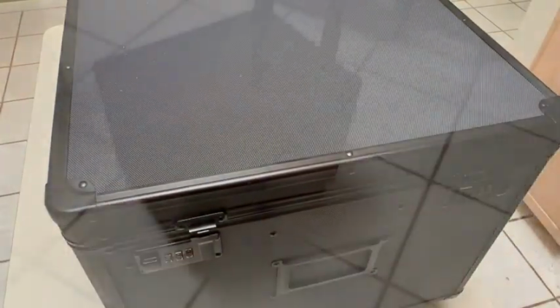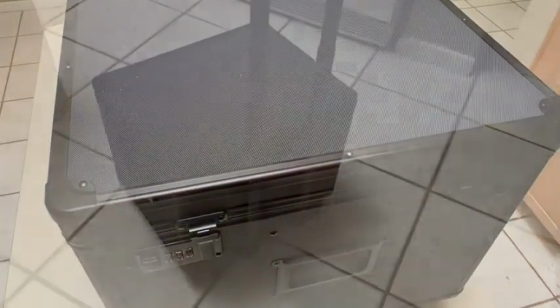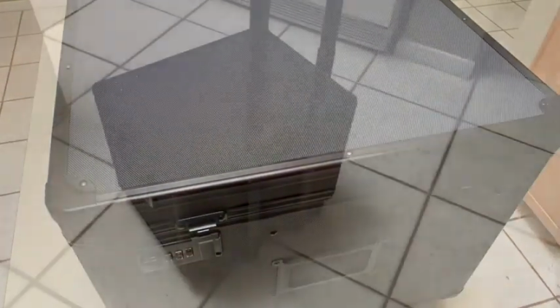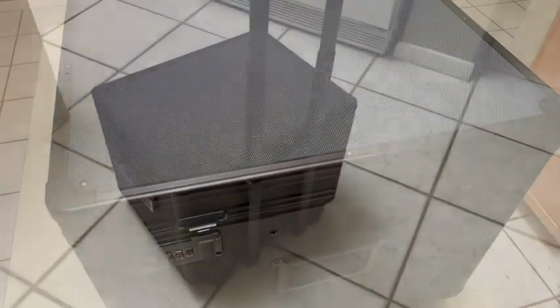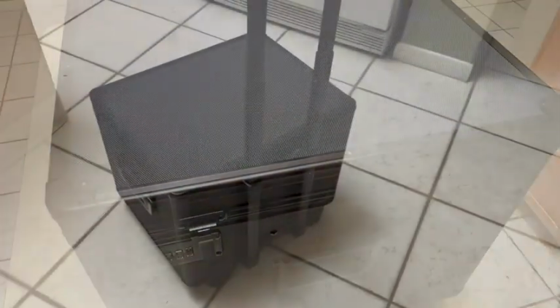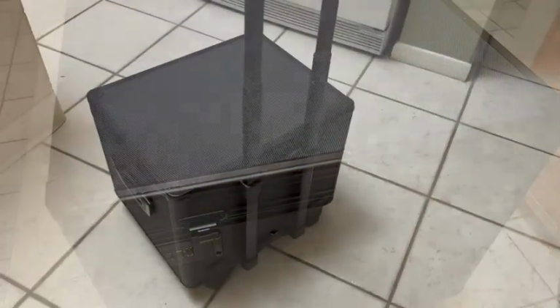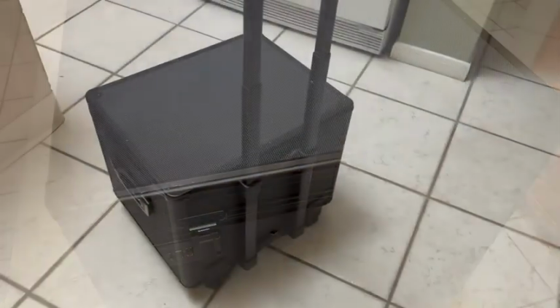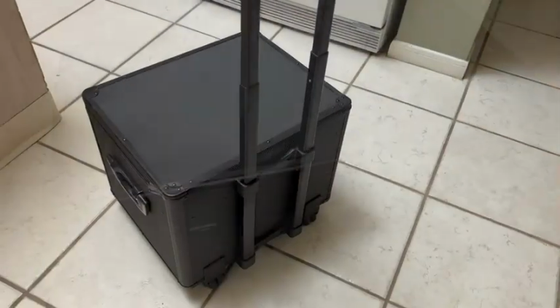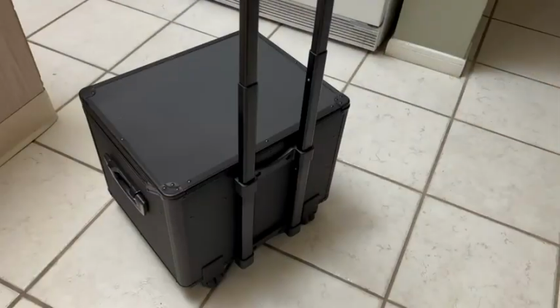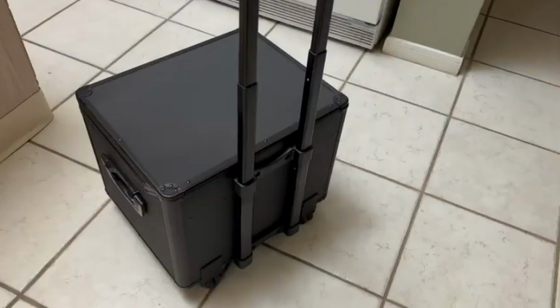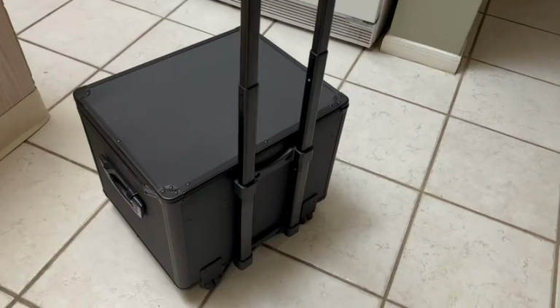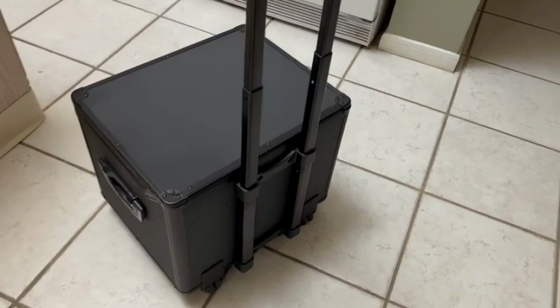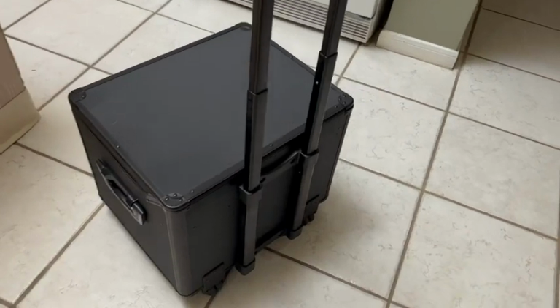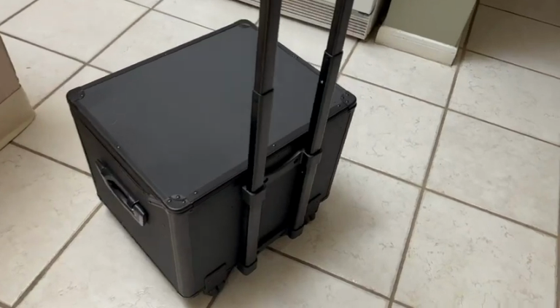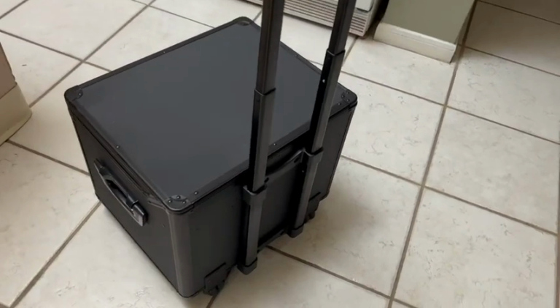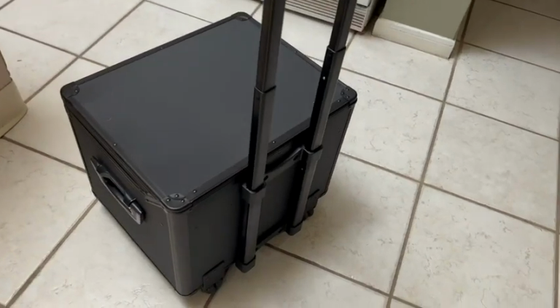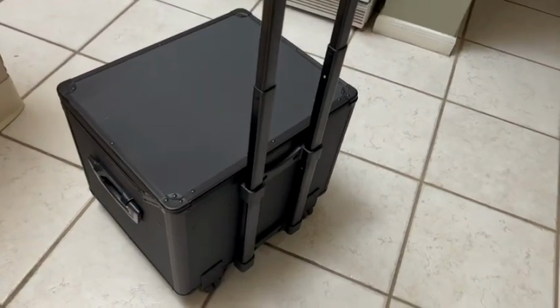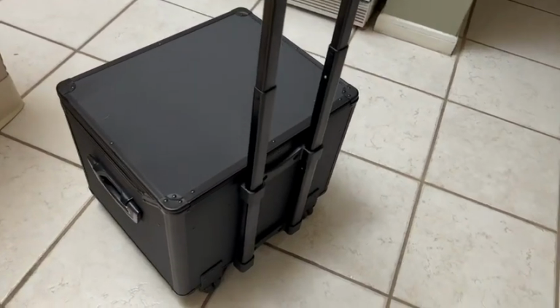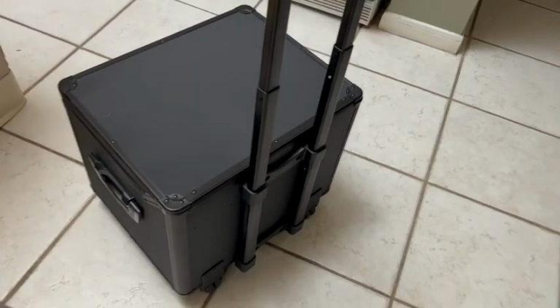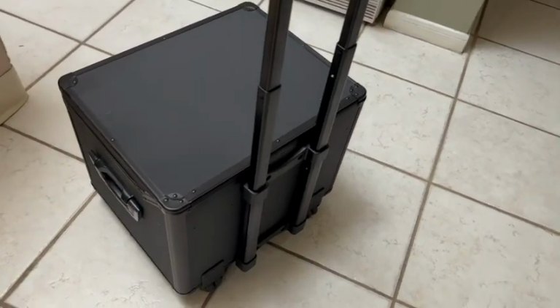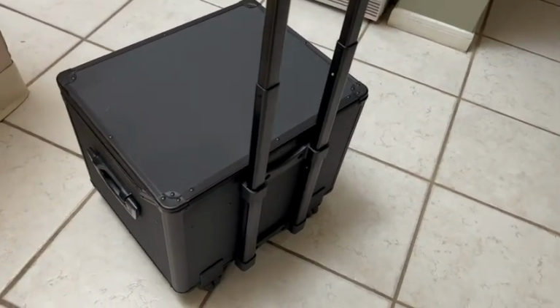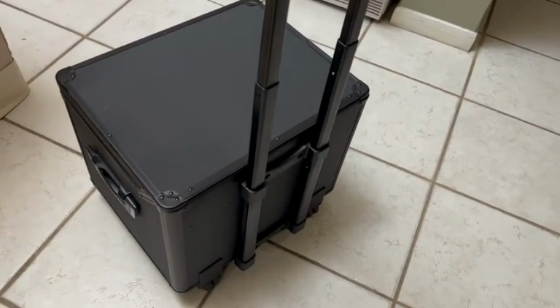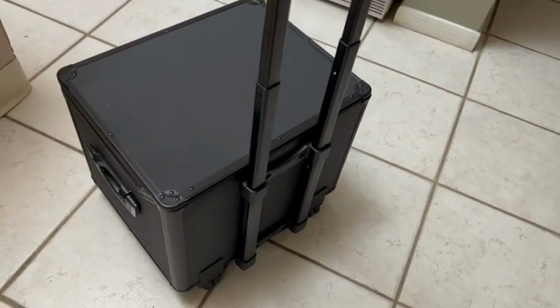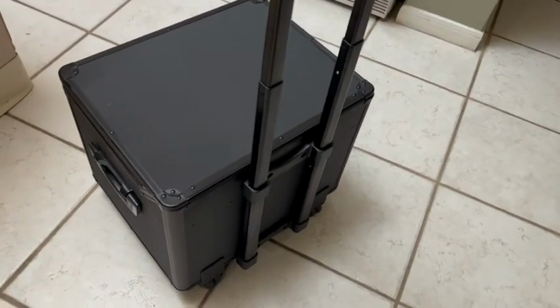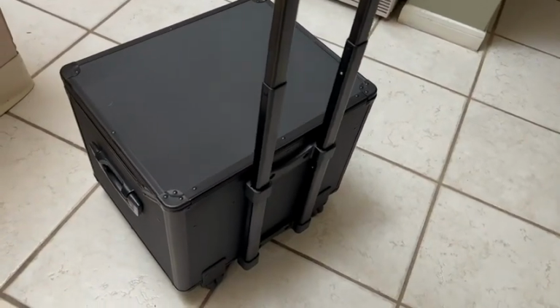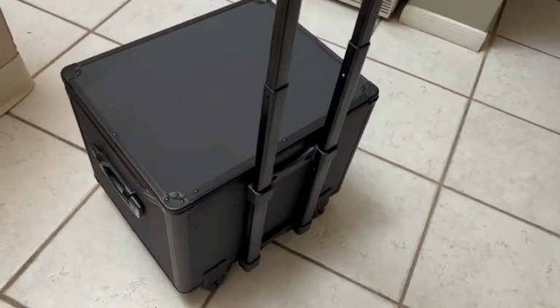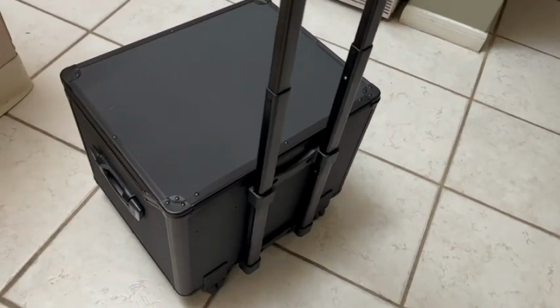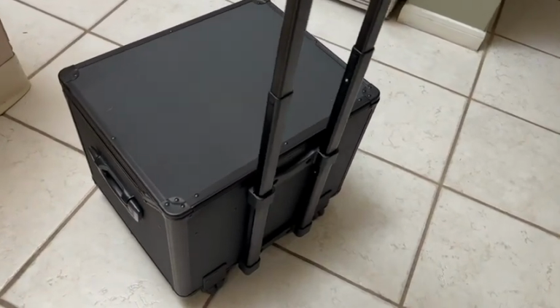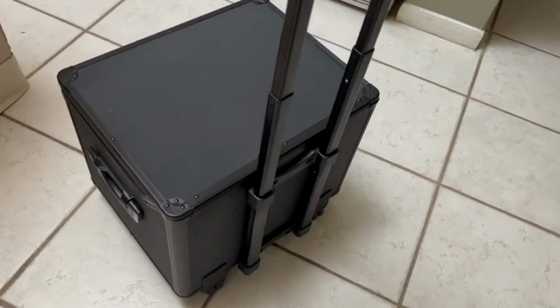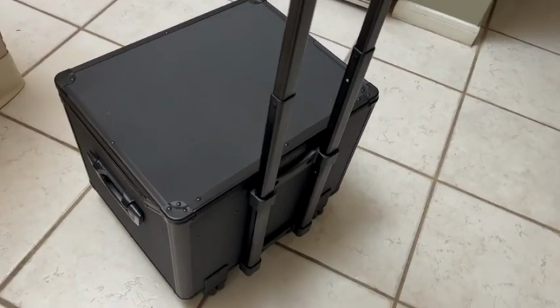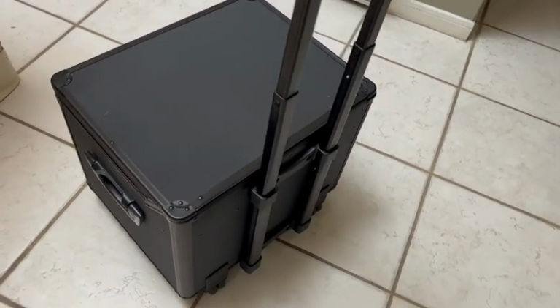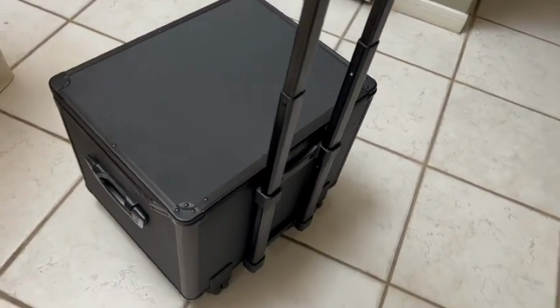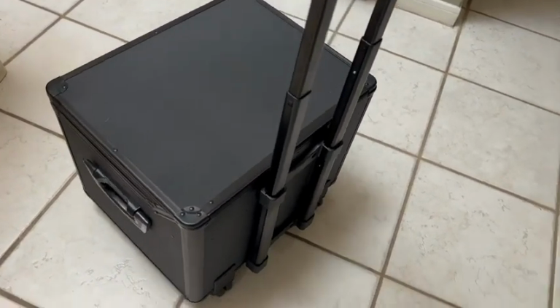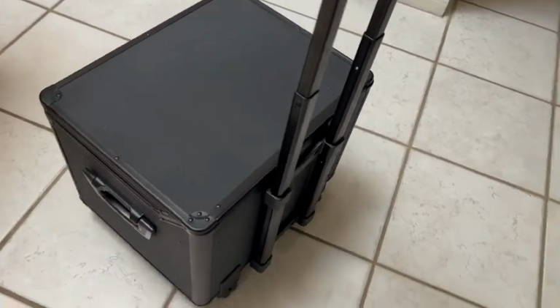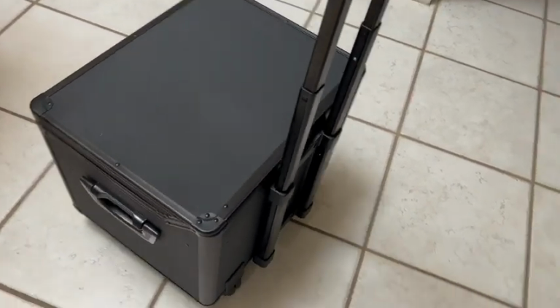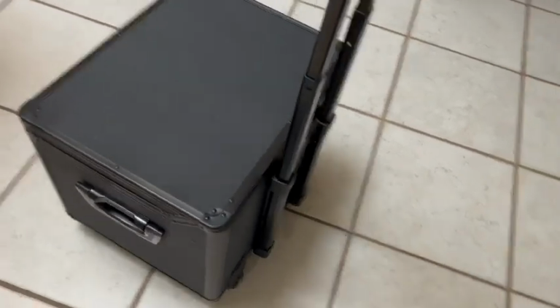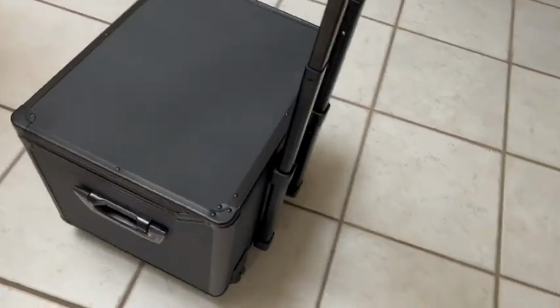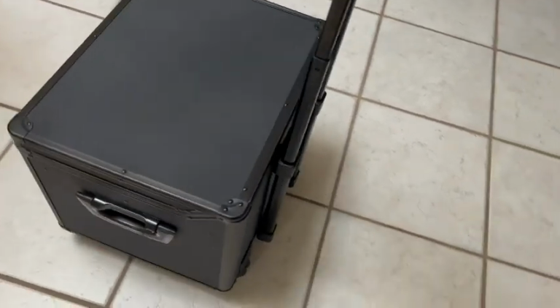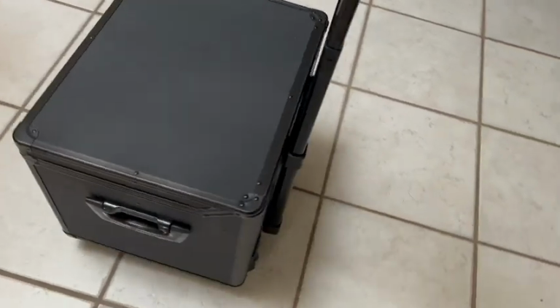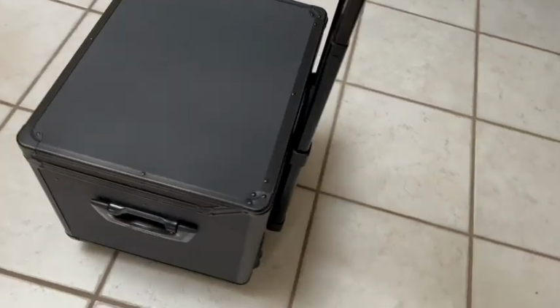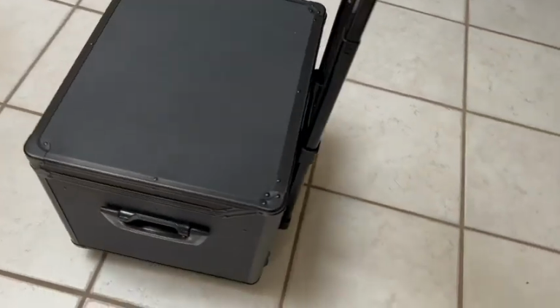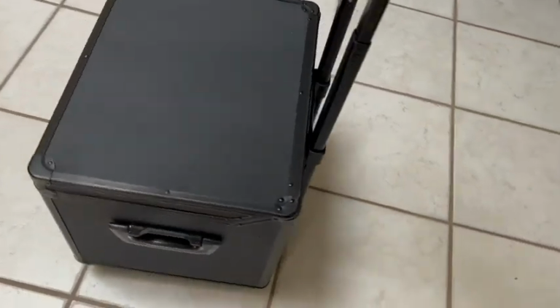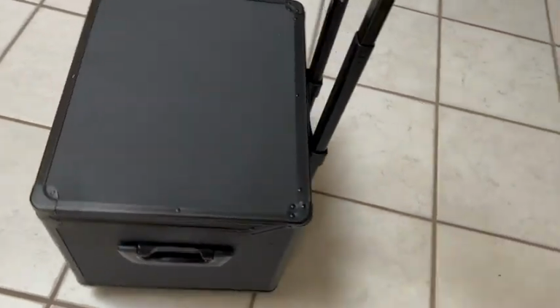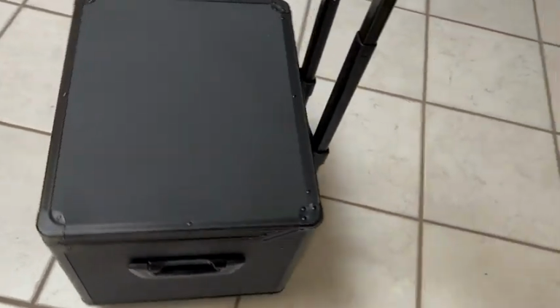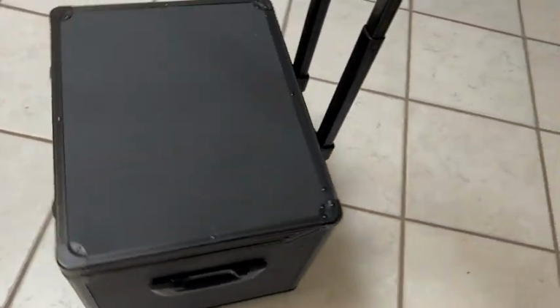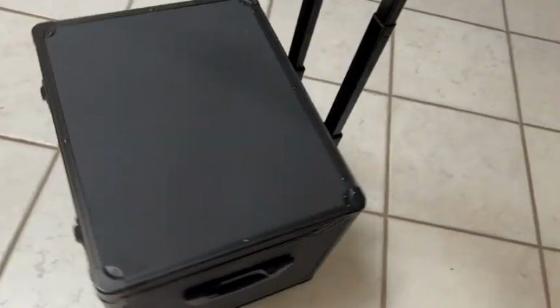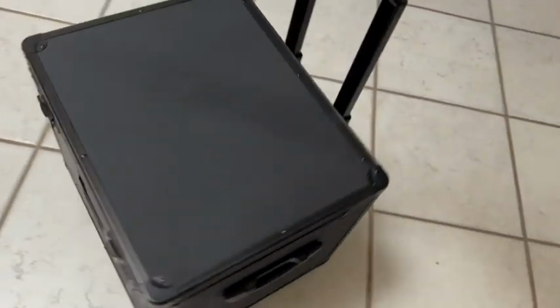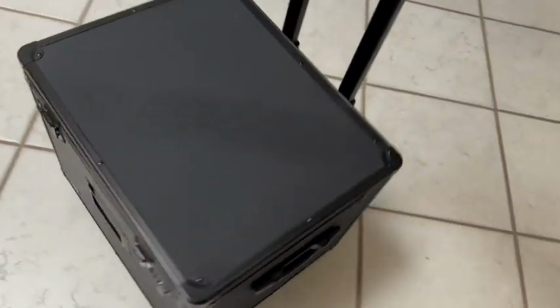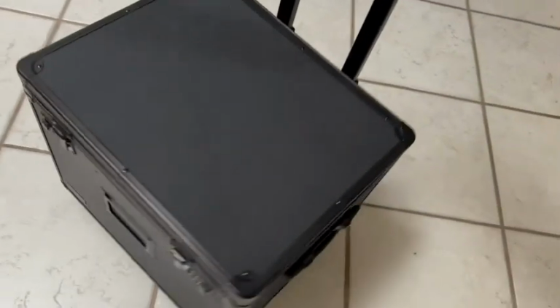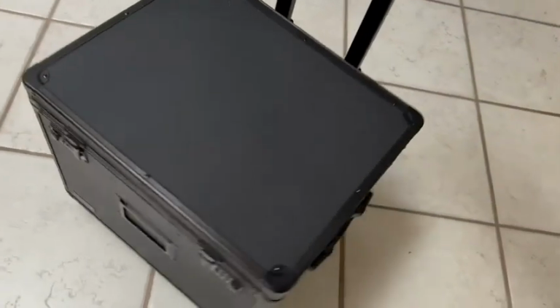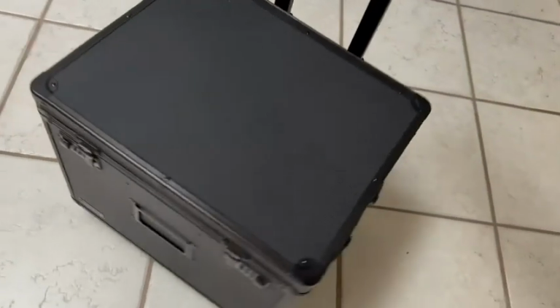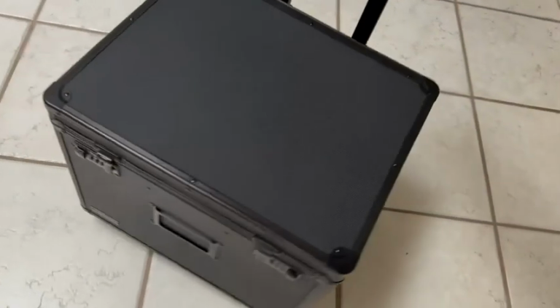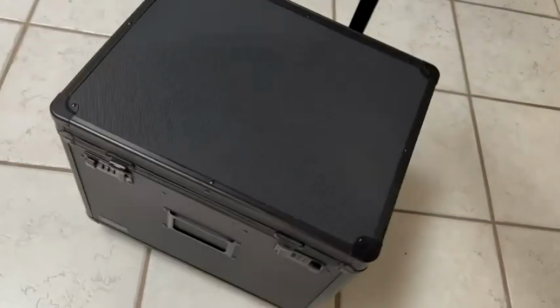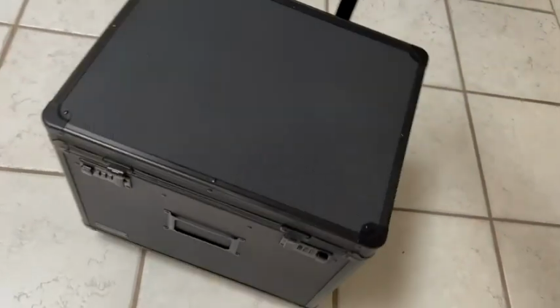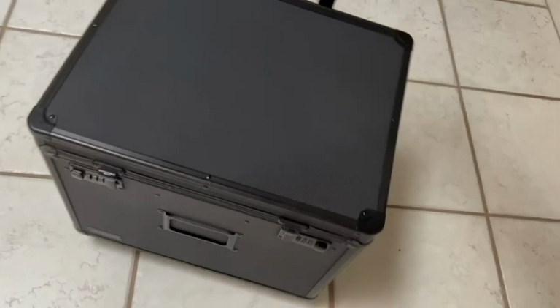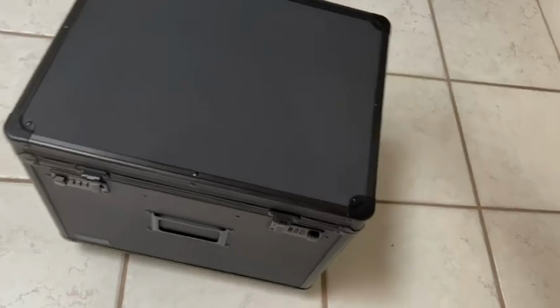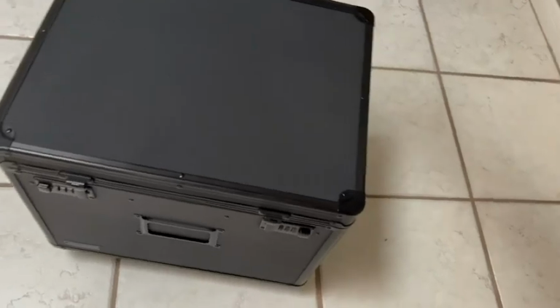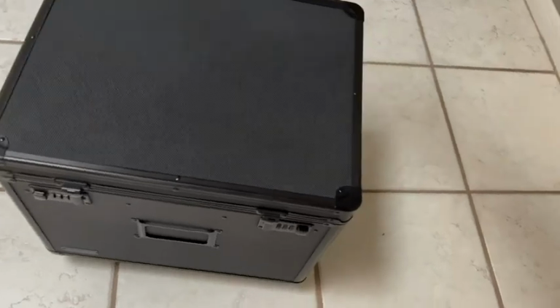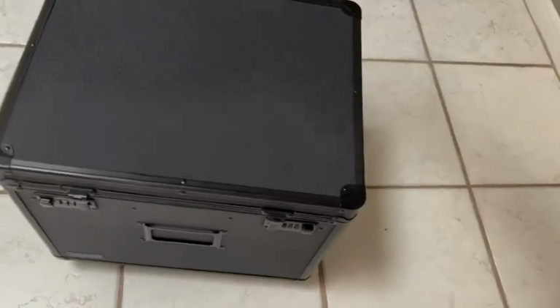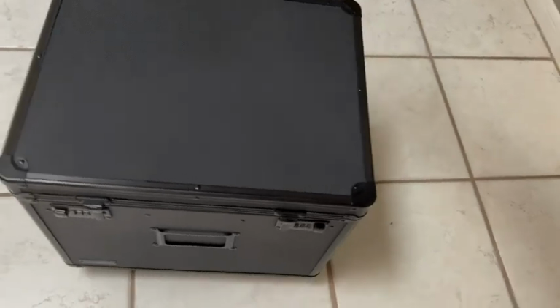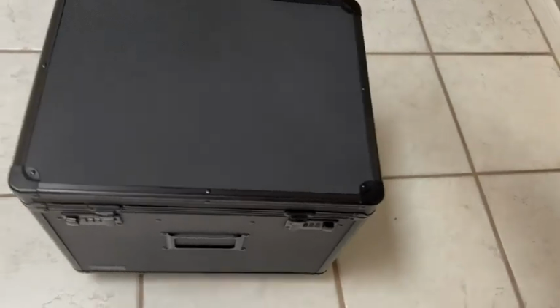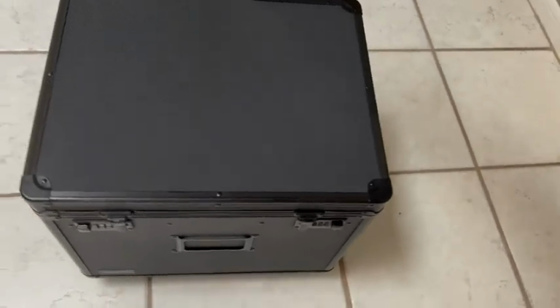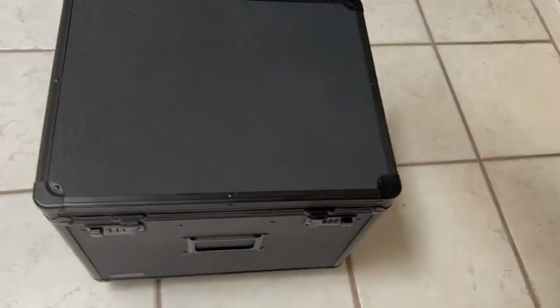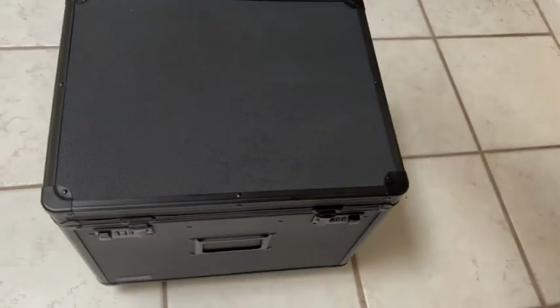As I mentioned before, this has got wheels so it's mobile and easy to move whatever you've got in there.